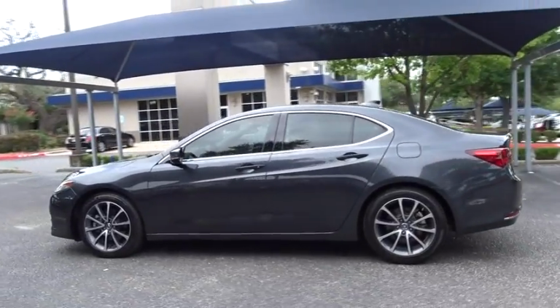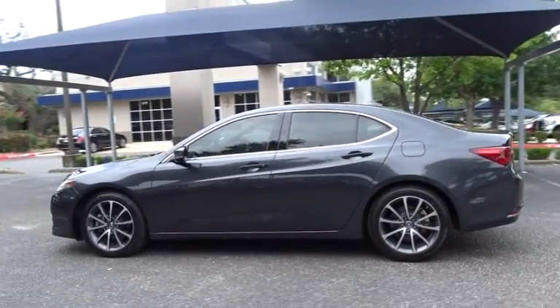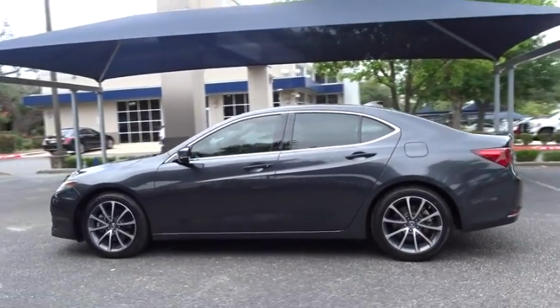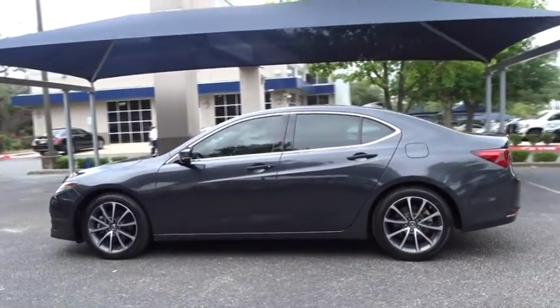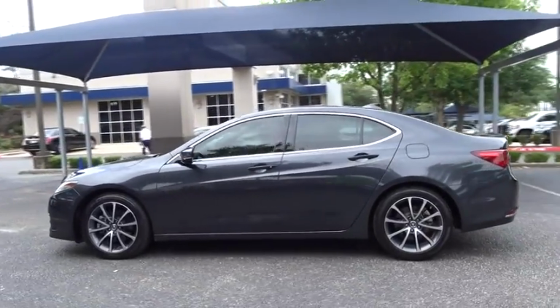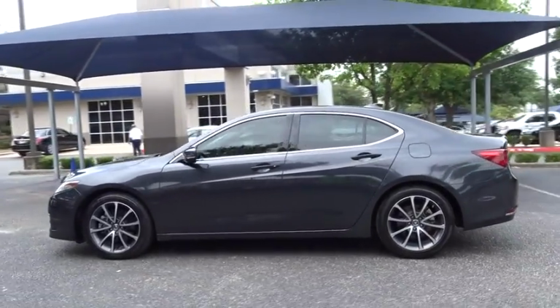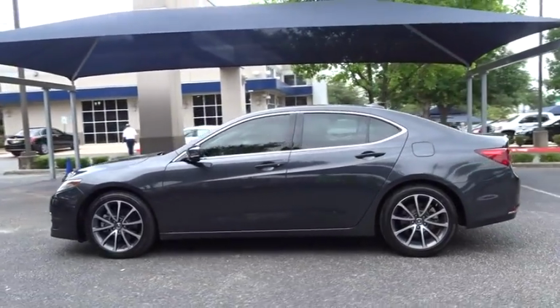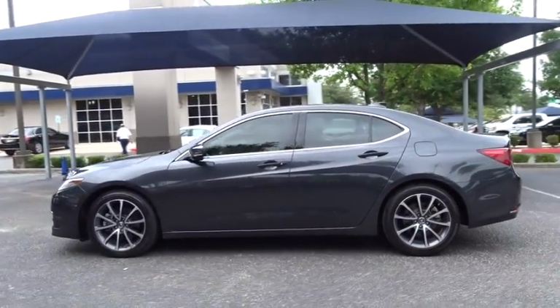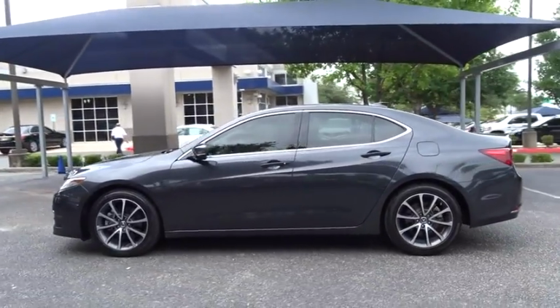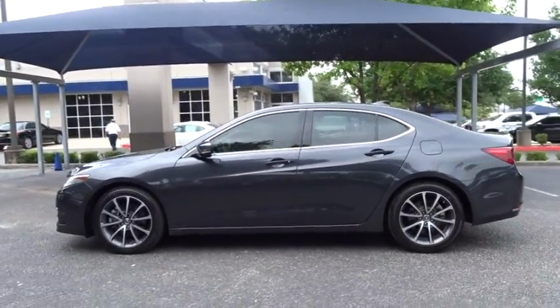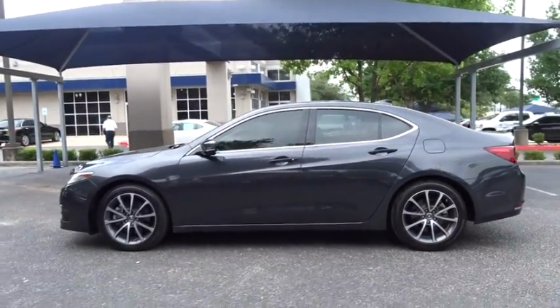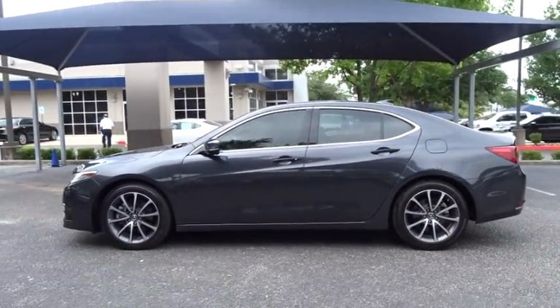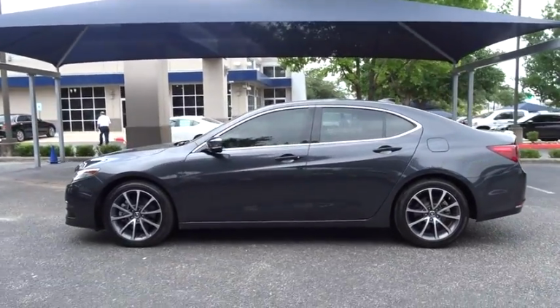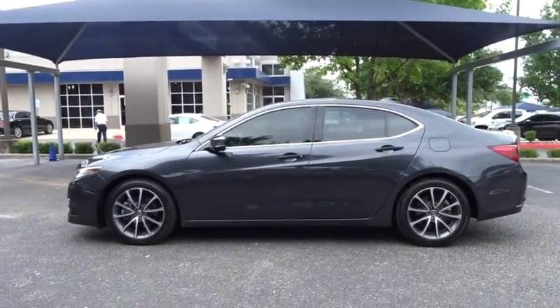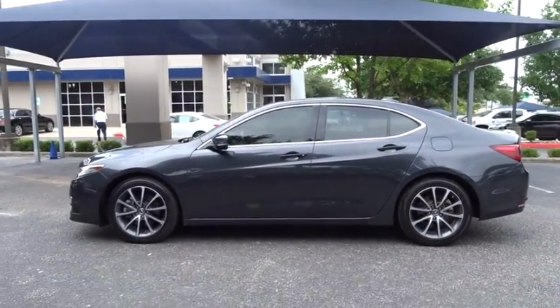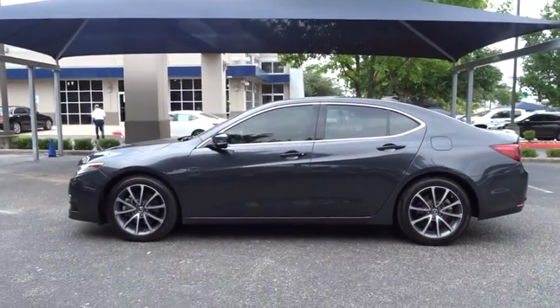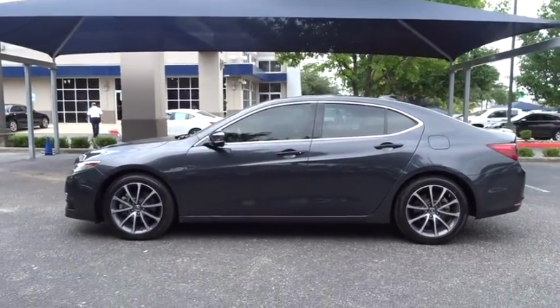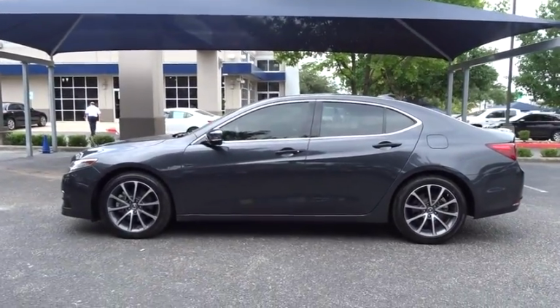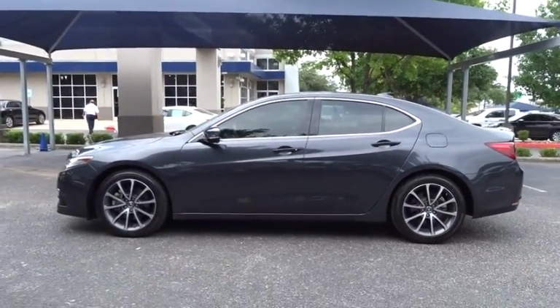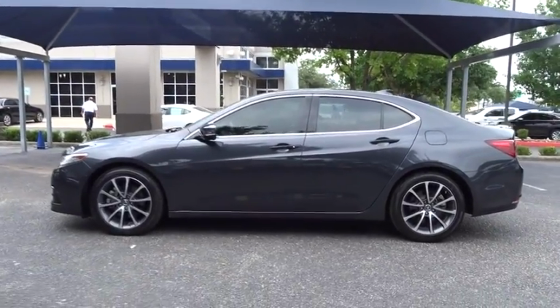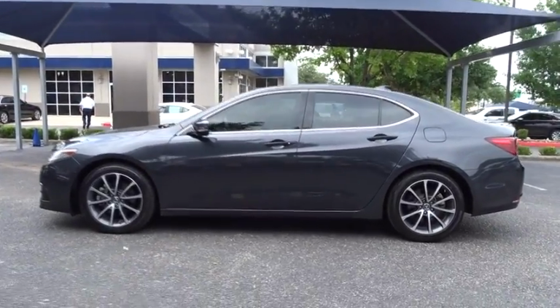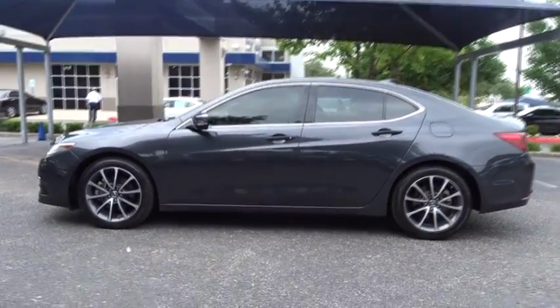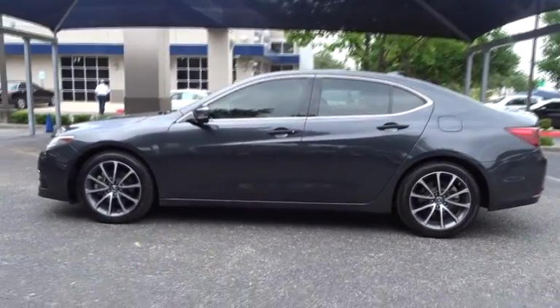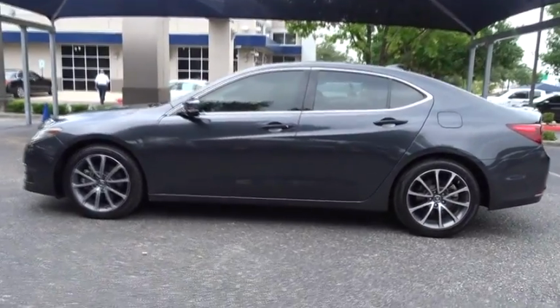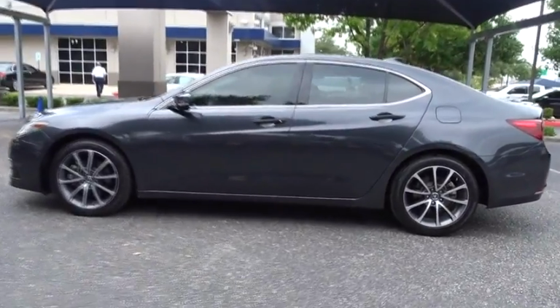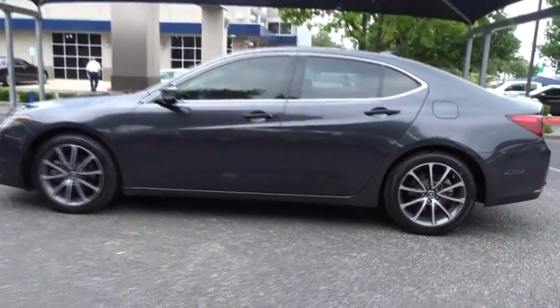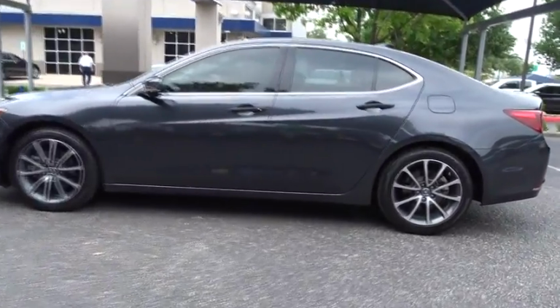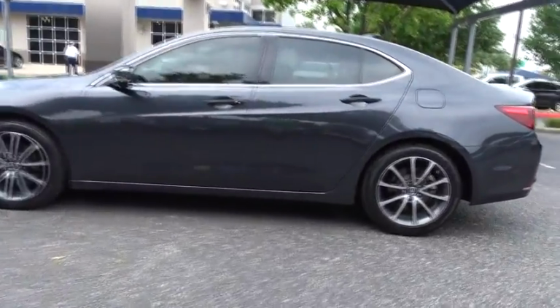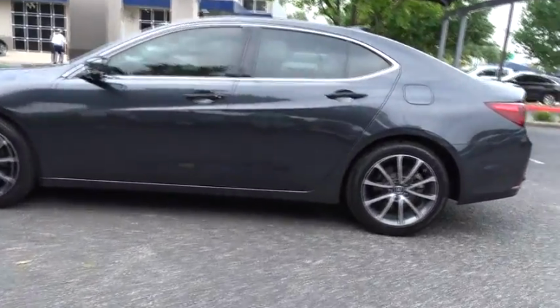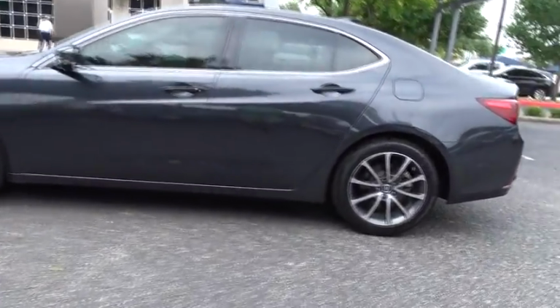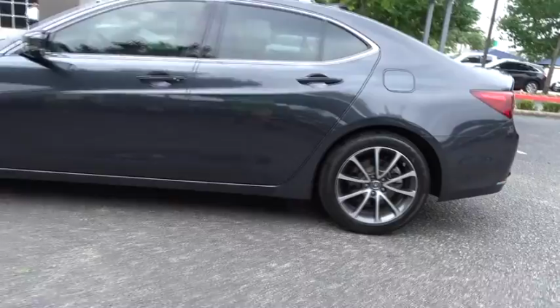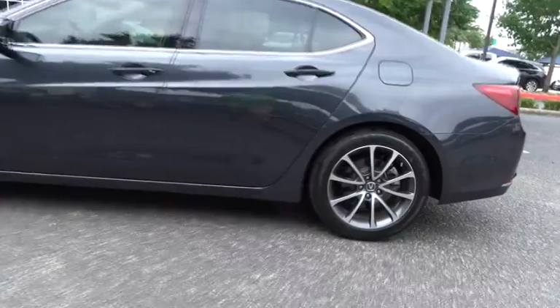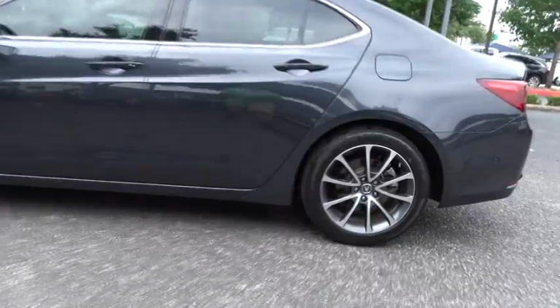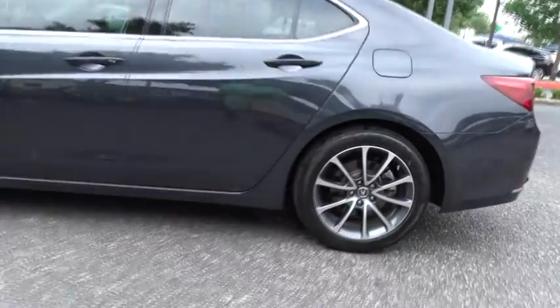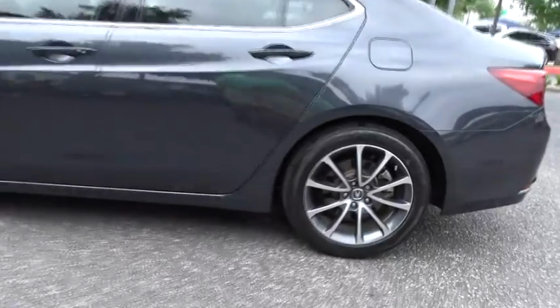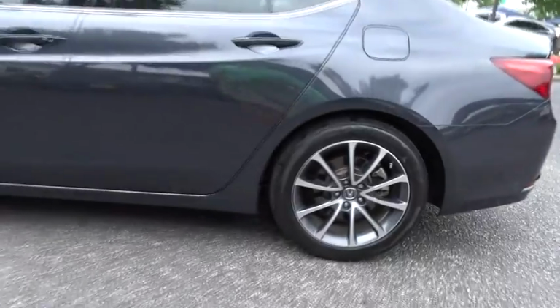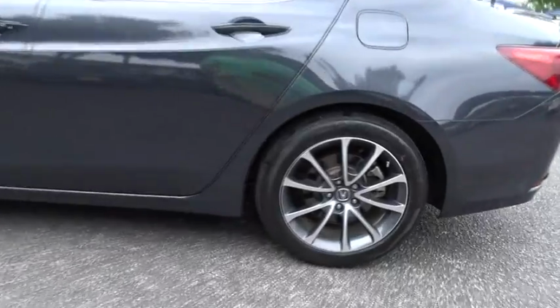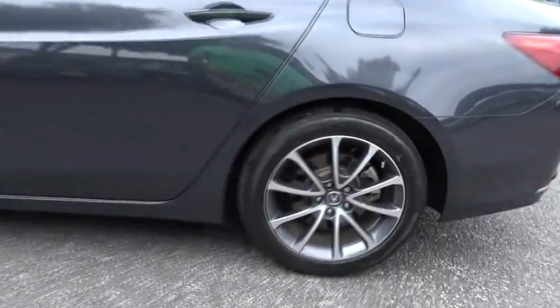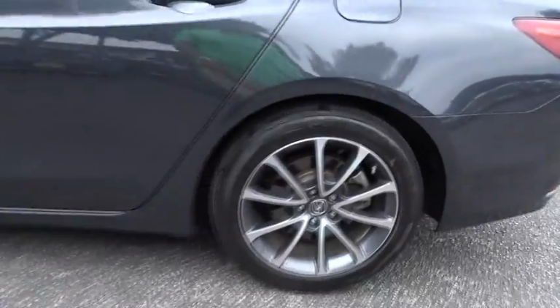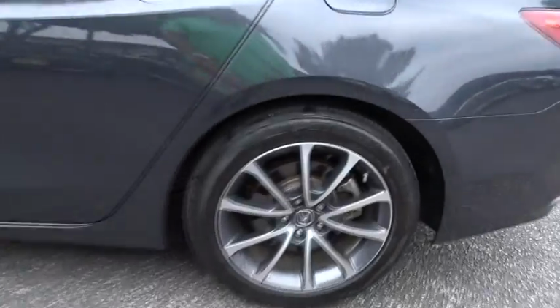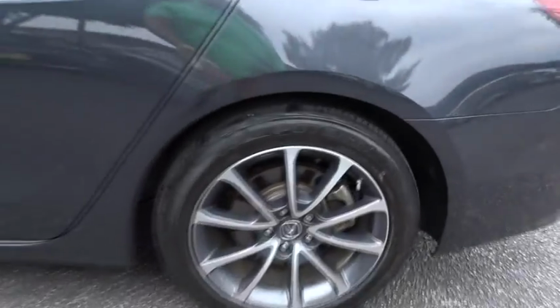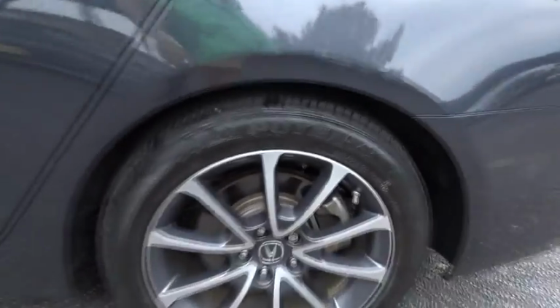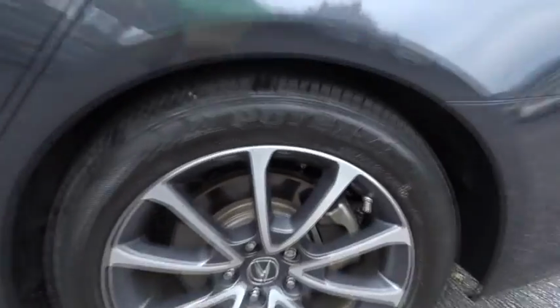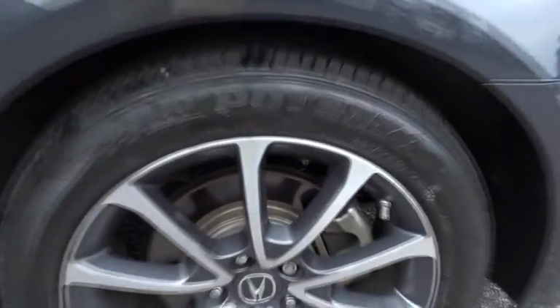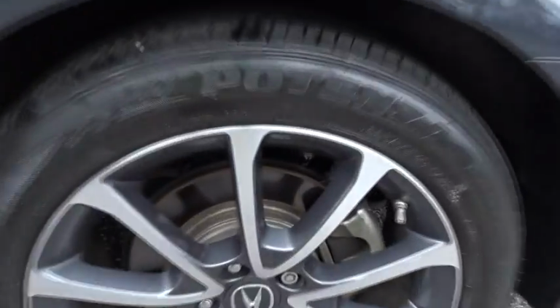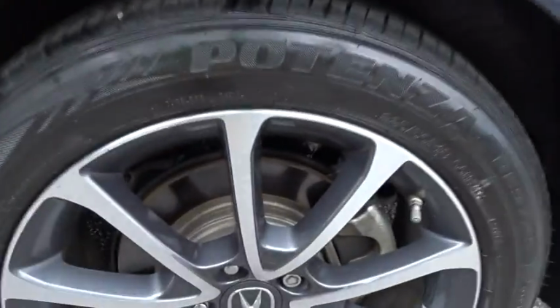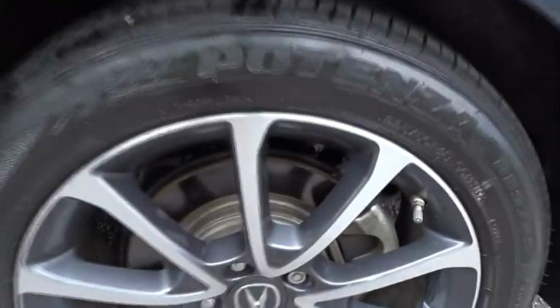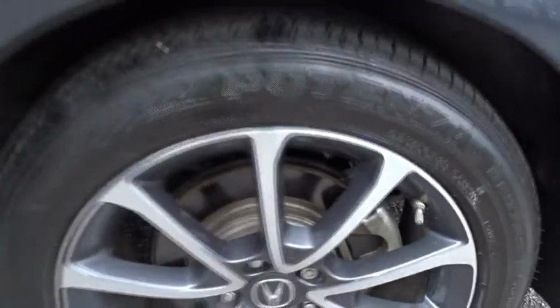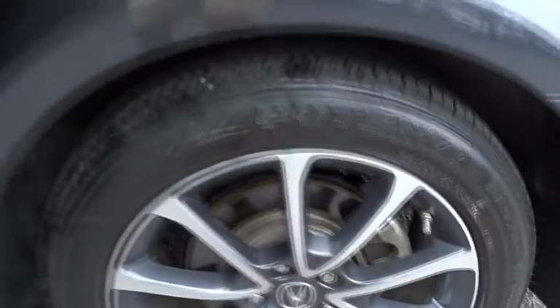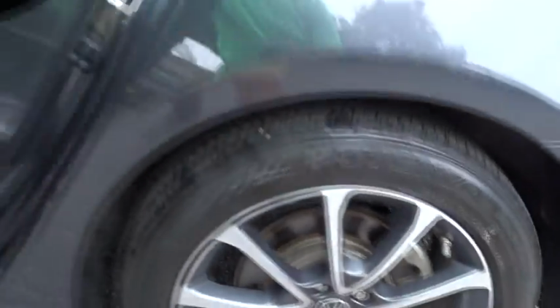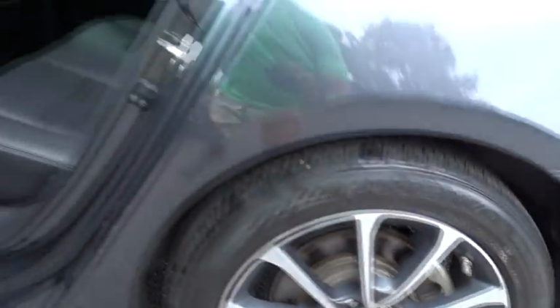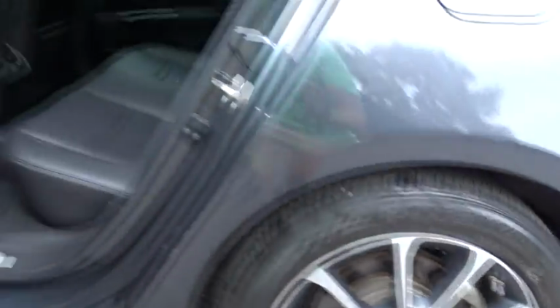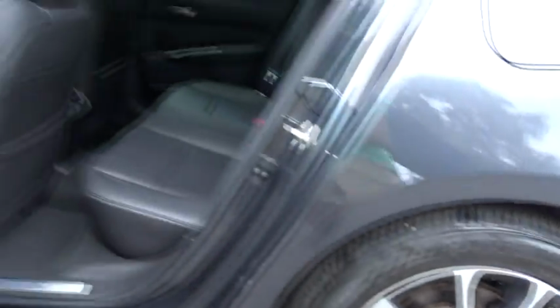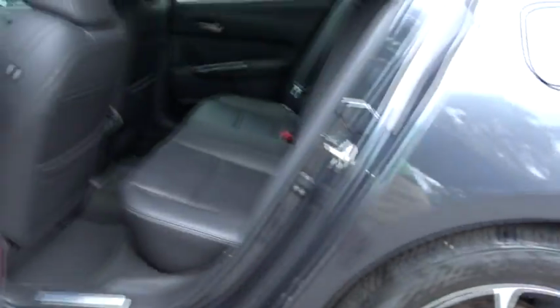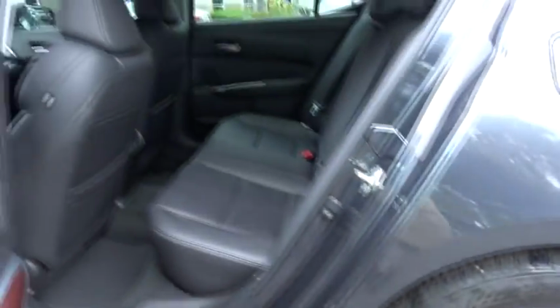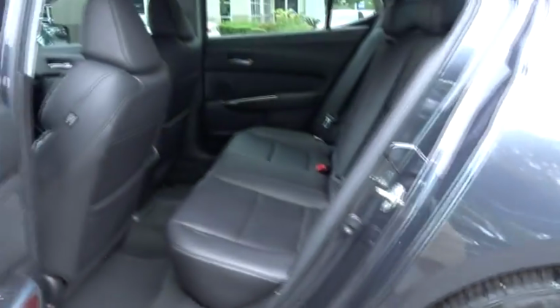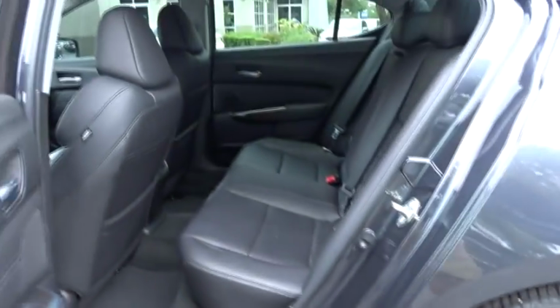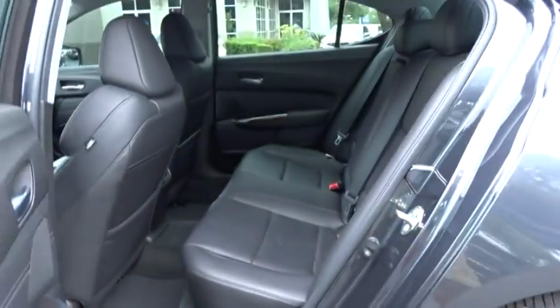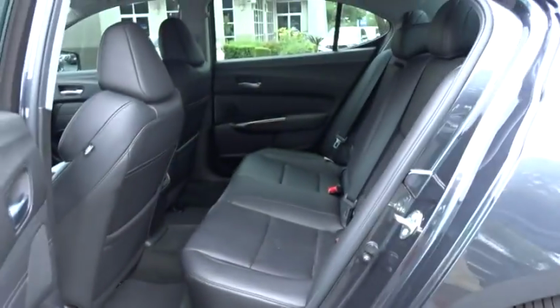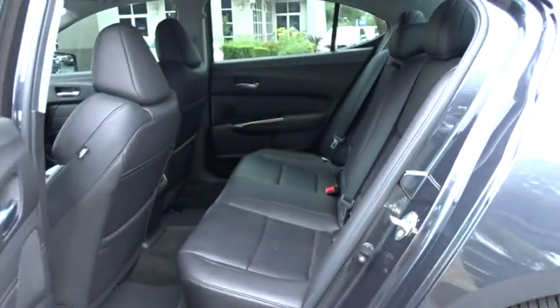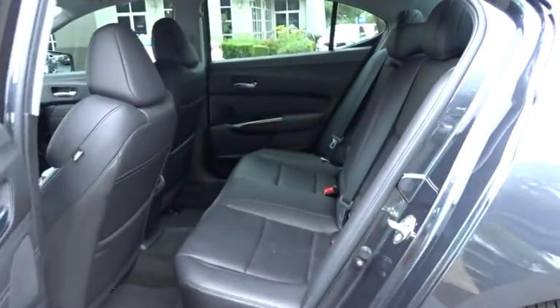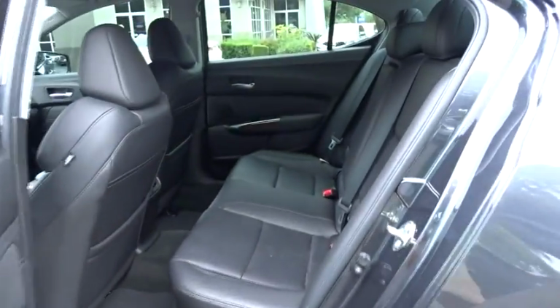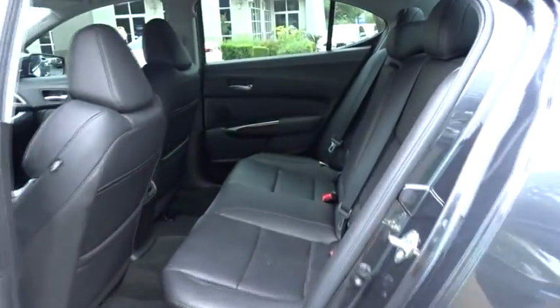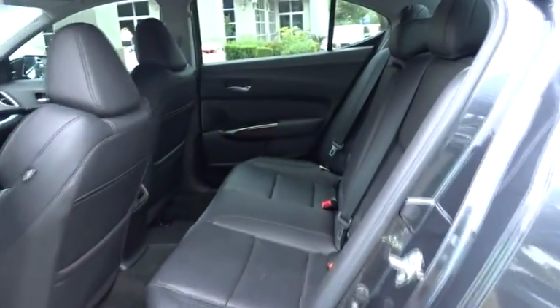This vehicle has less than 35,000 miles. Here are some of this vehicle's great options: backup camera,